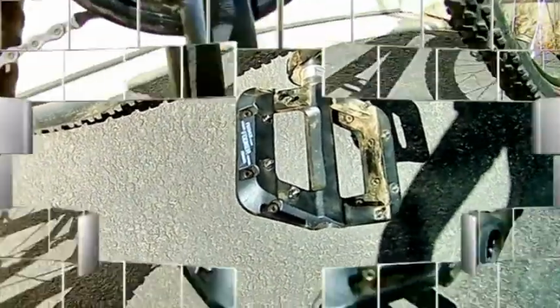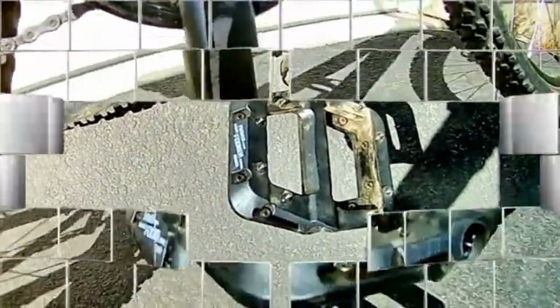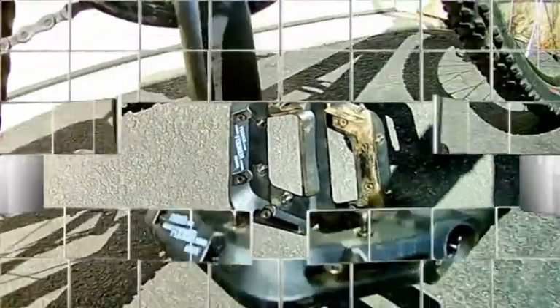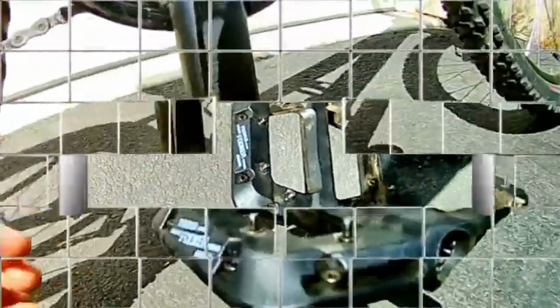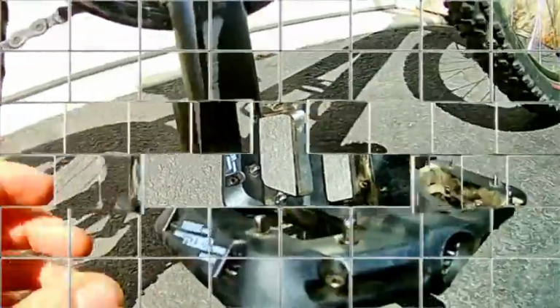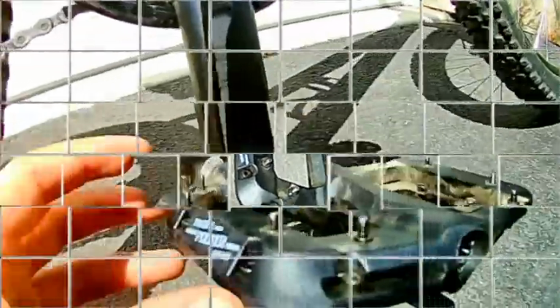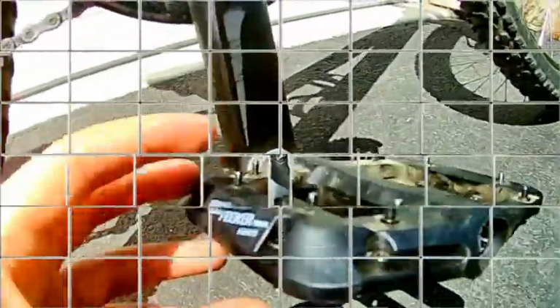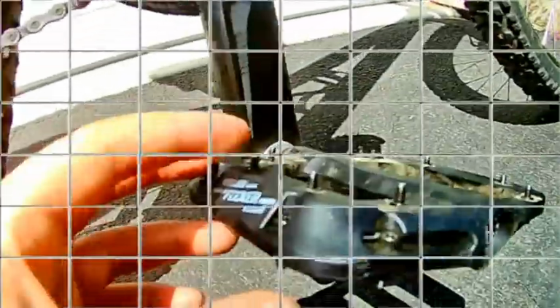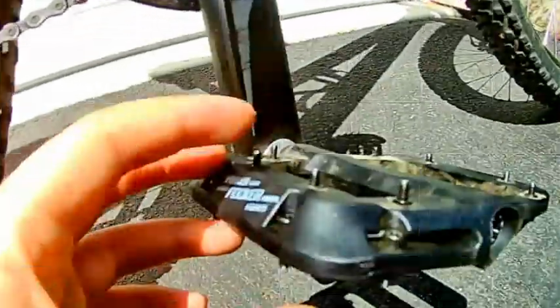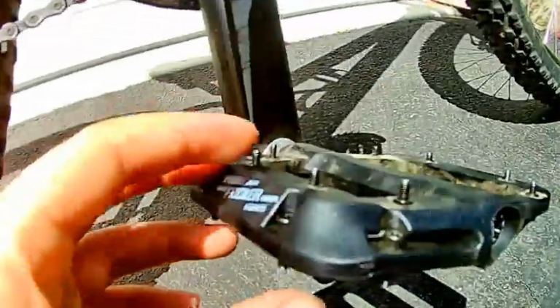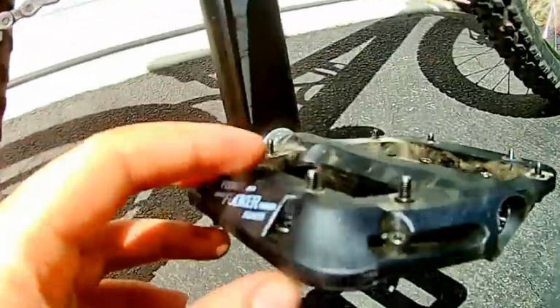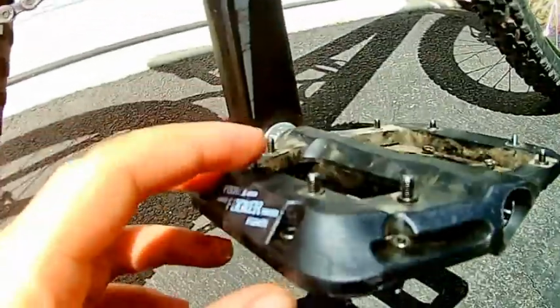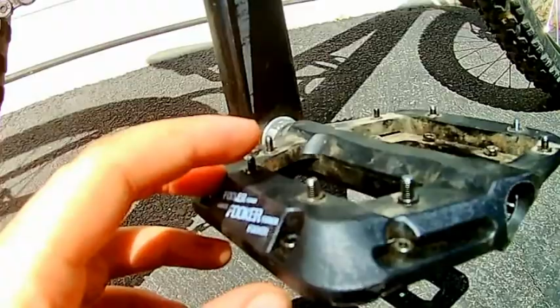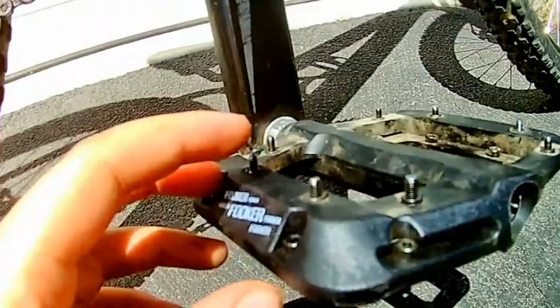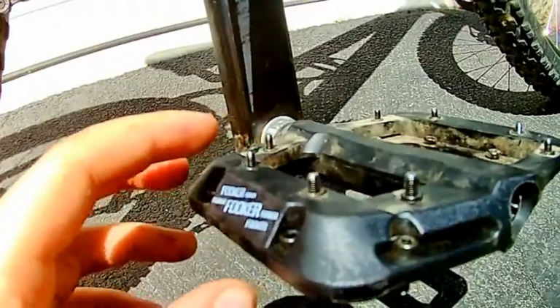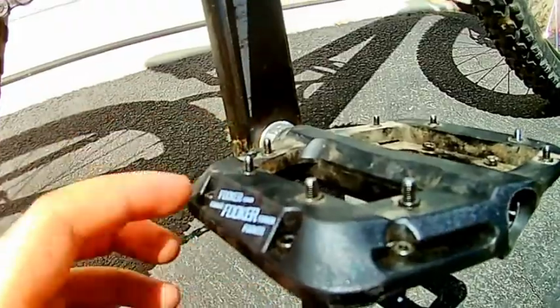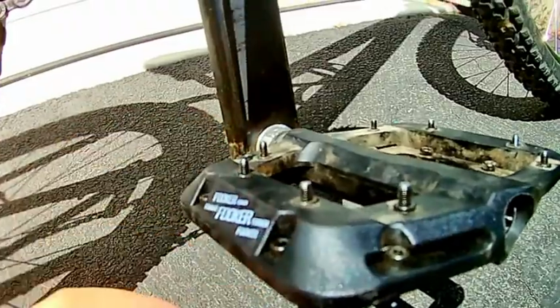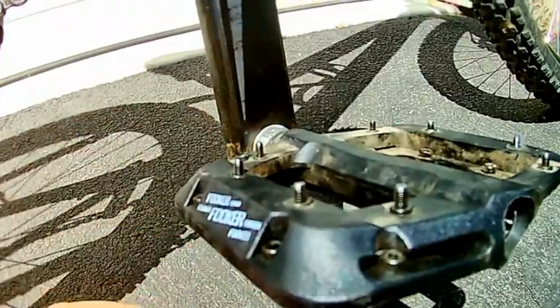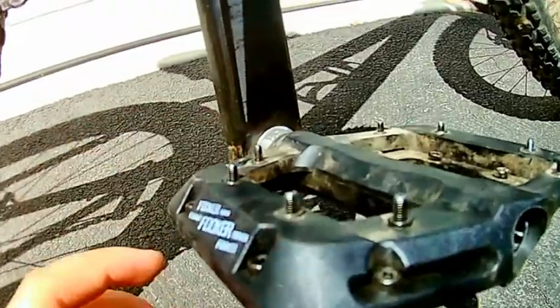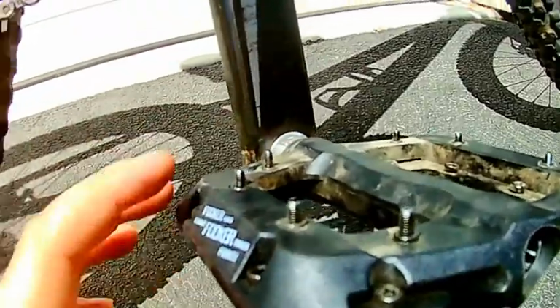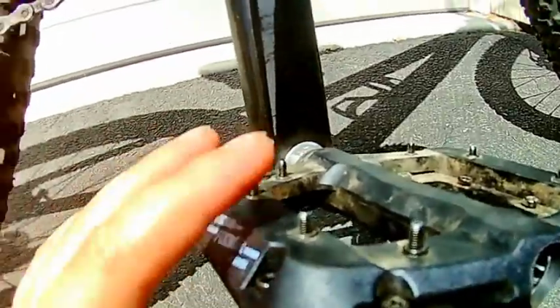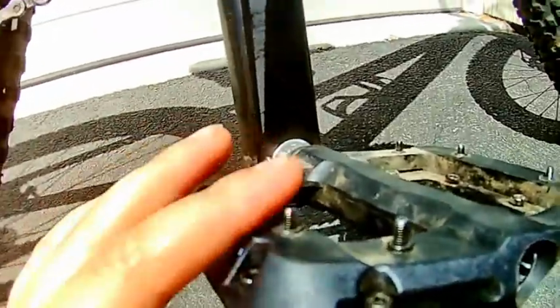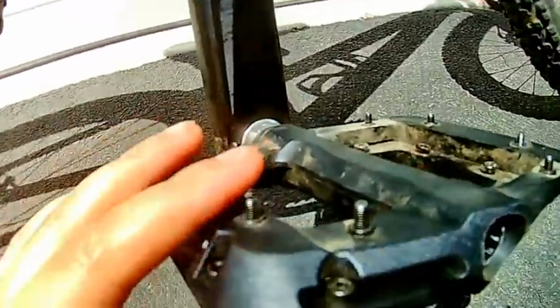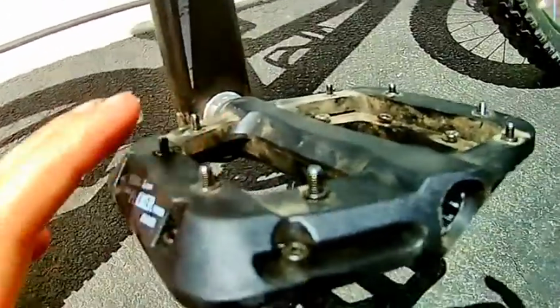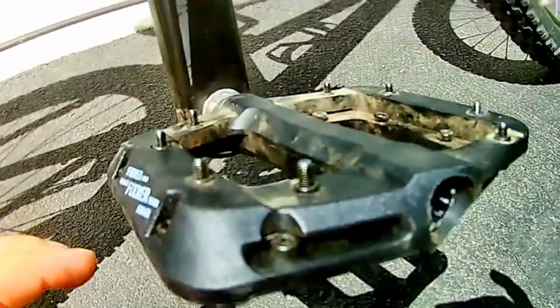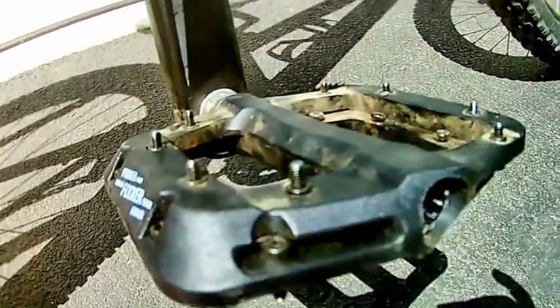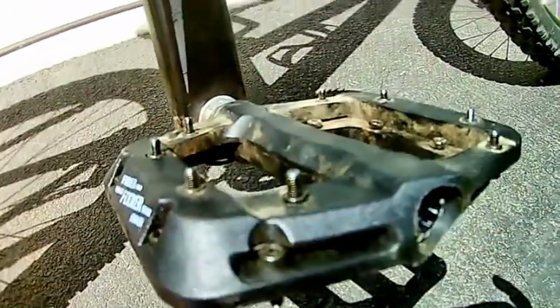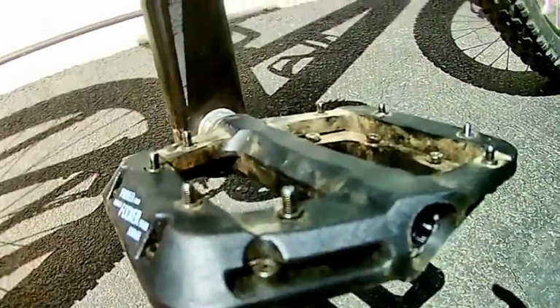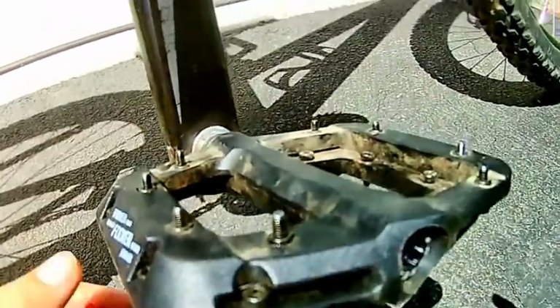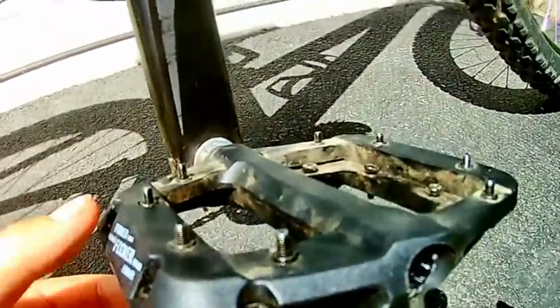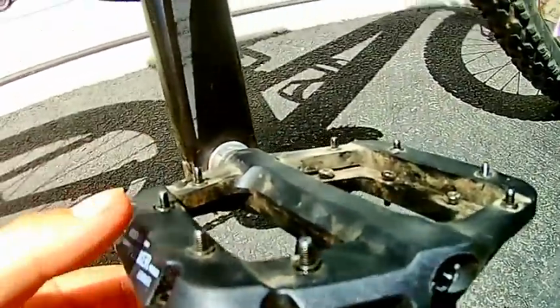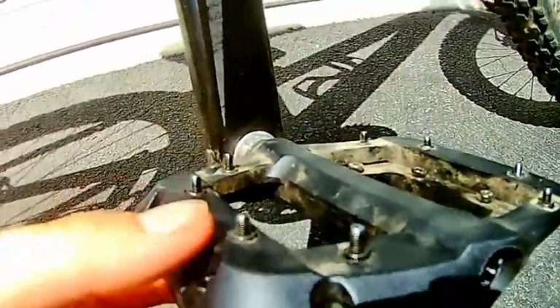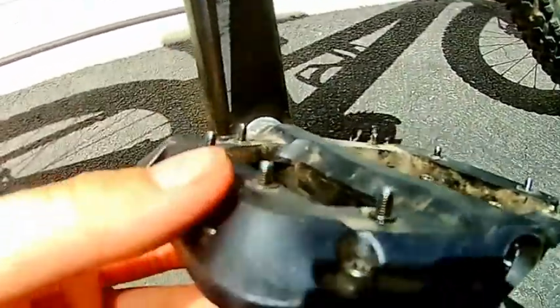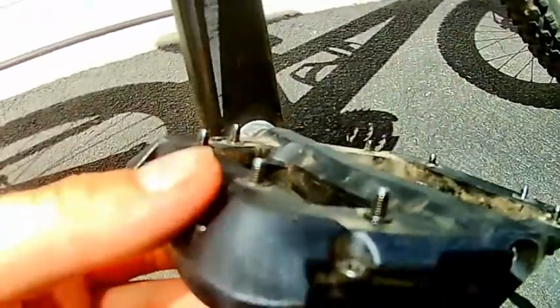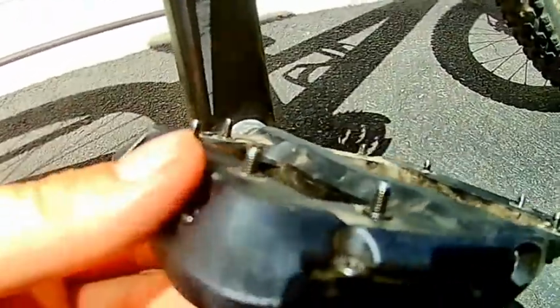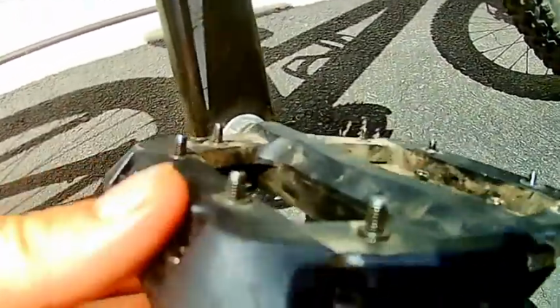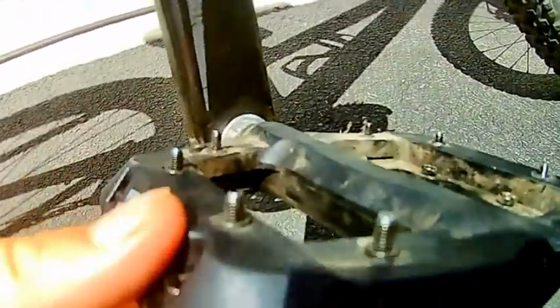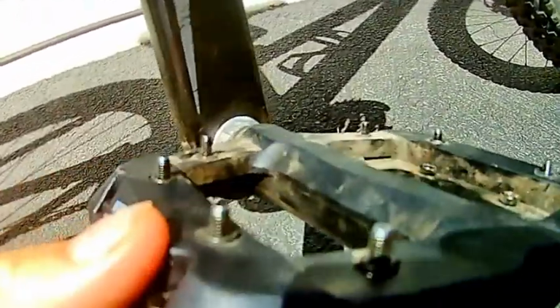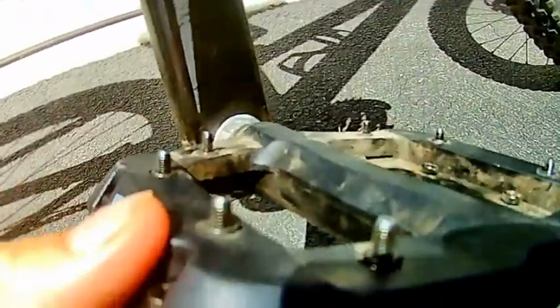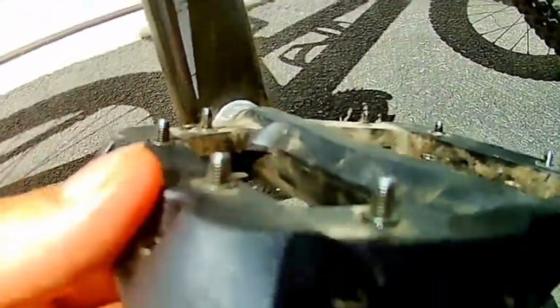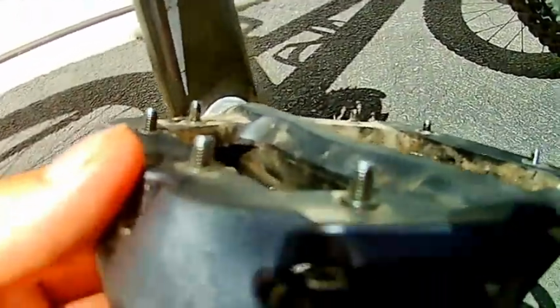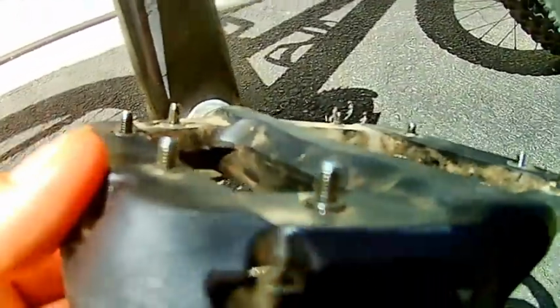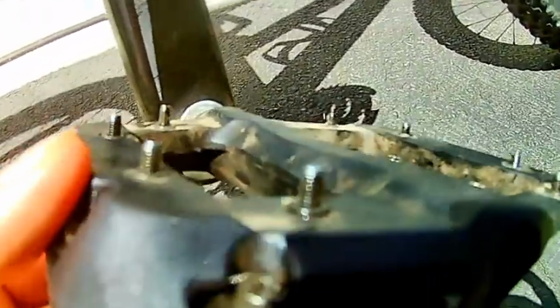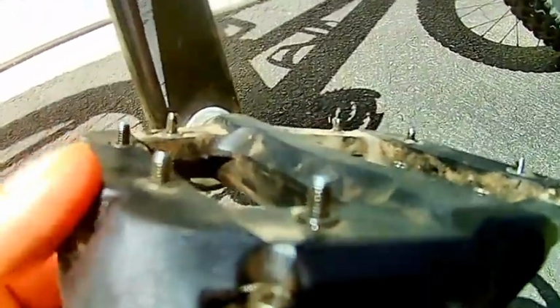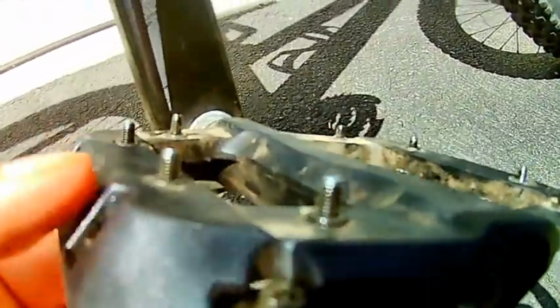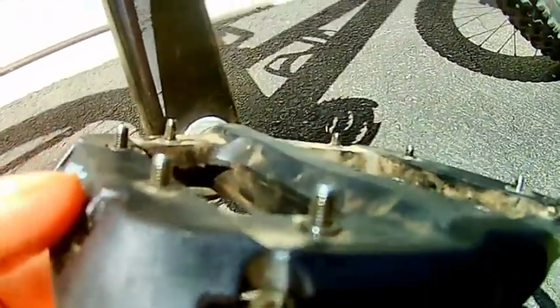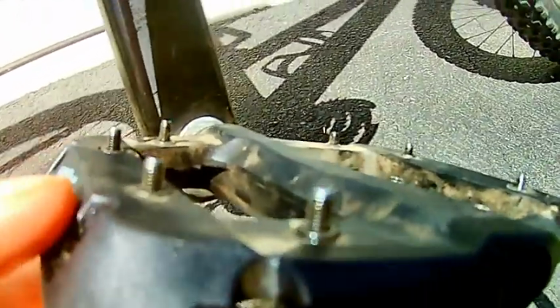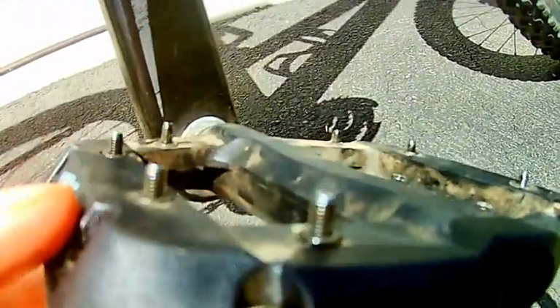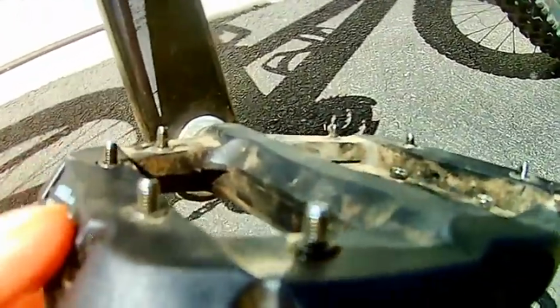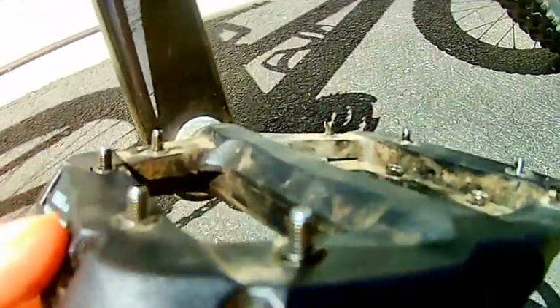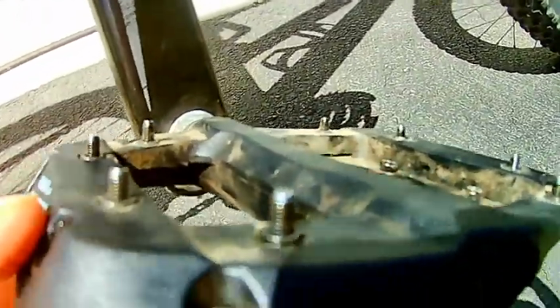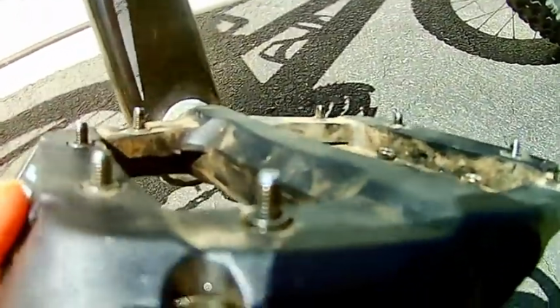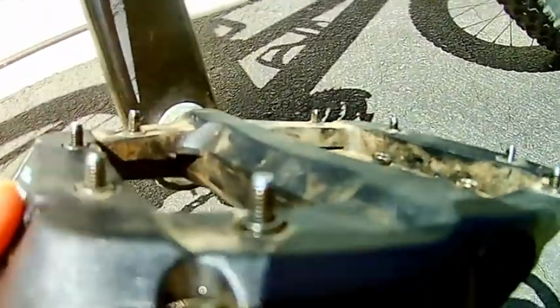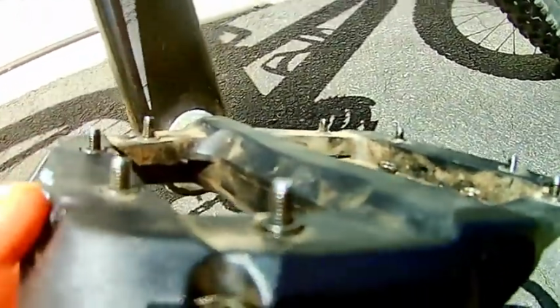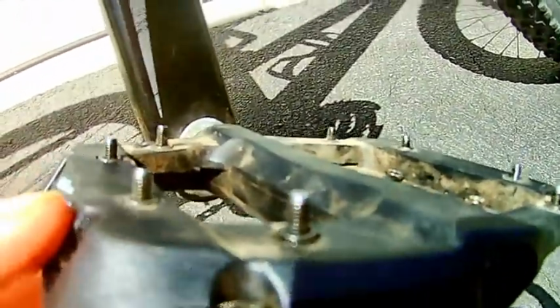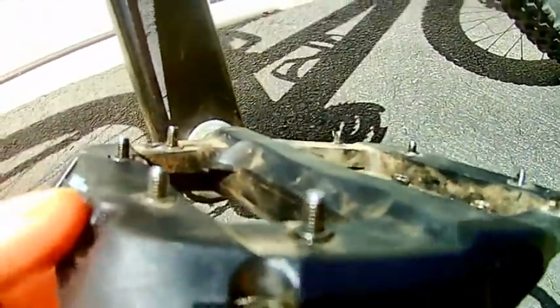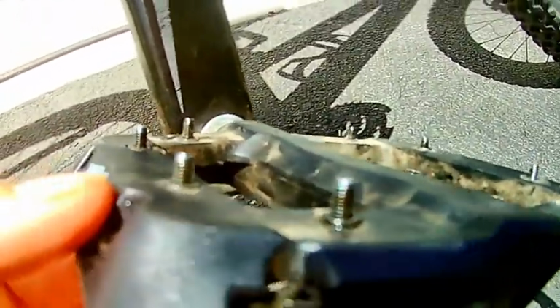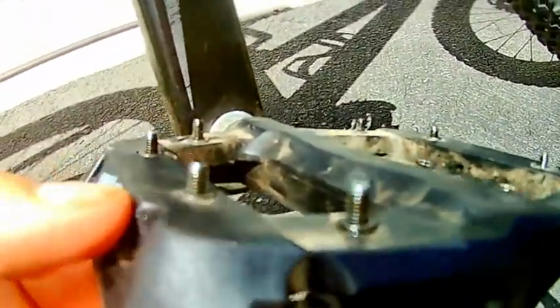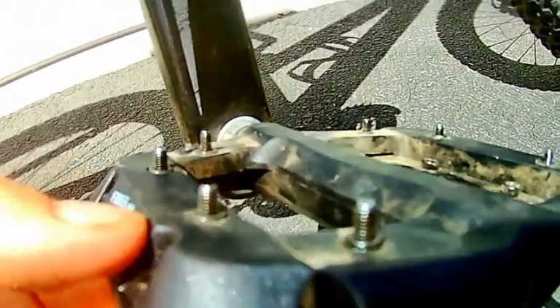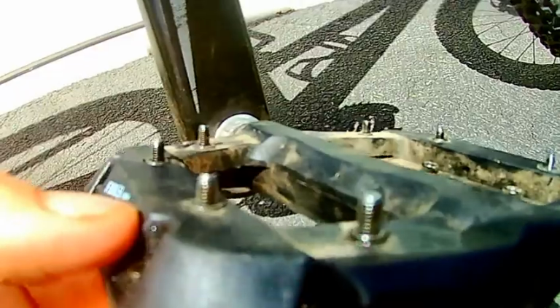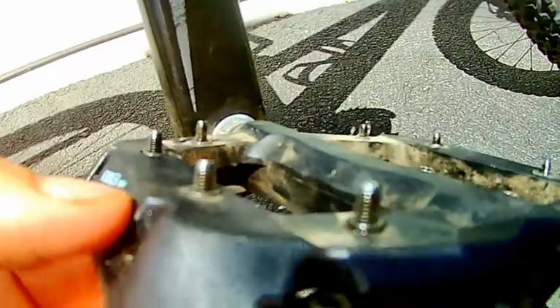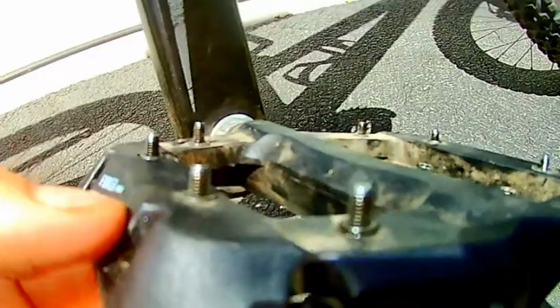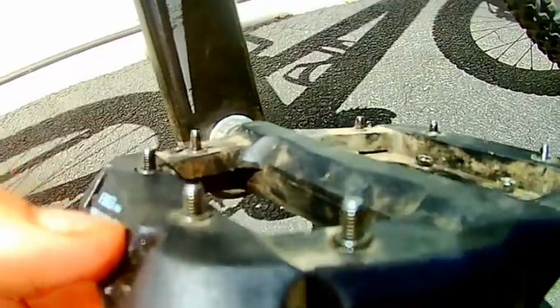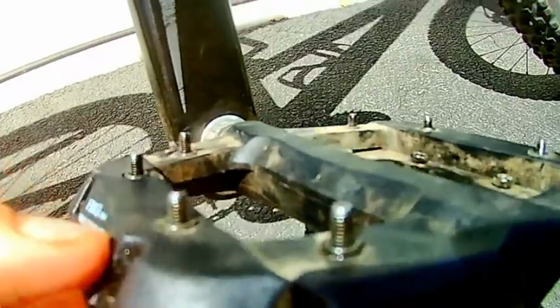Here they are guys, the Fooker pedals. As you can see, they have pretty big pegs.